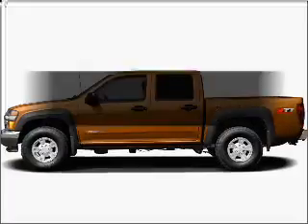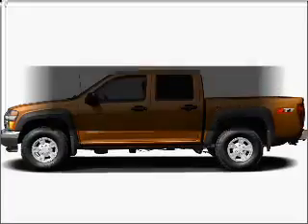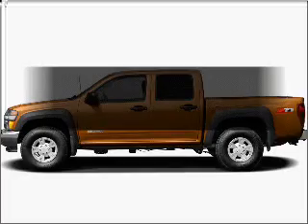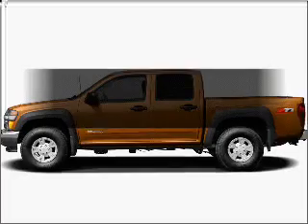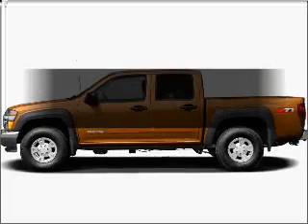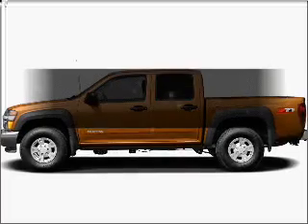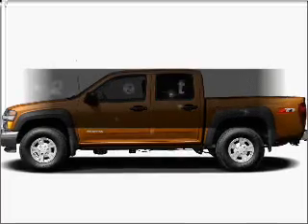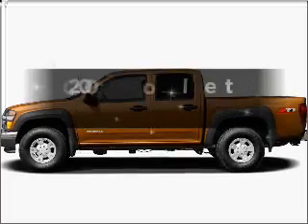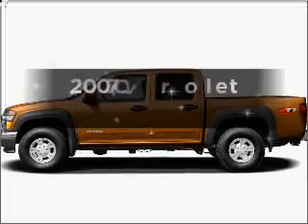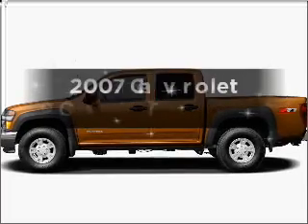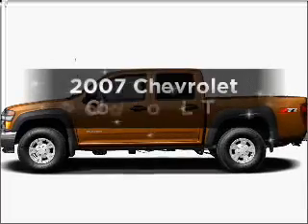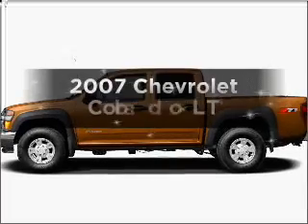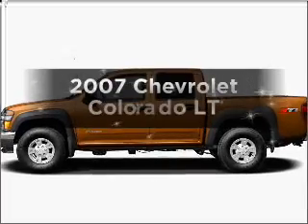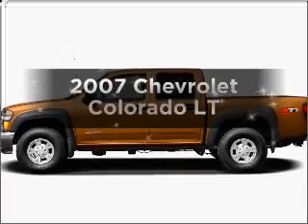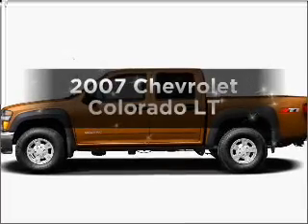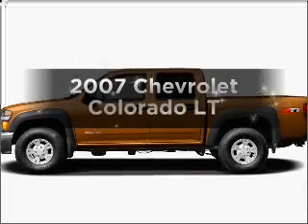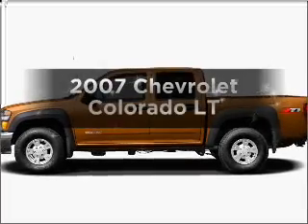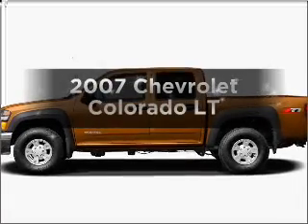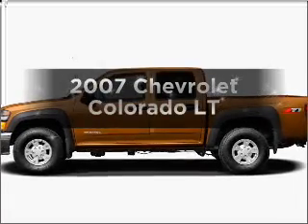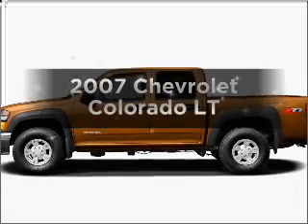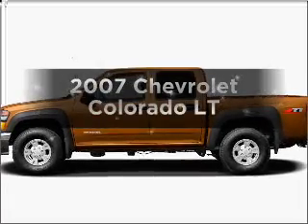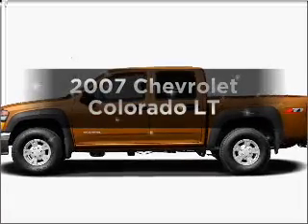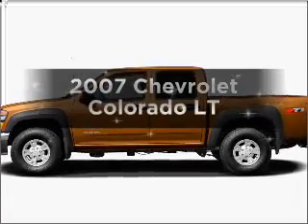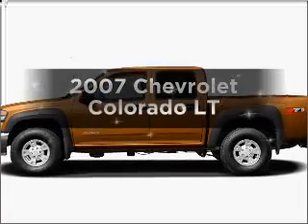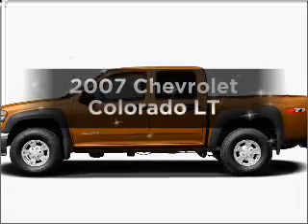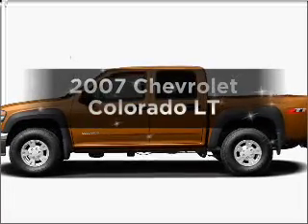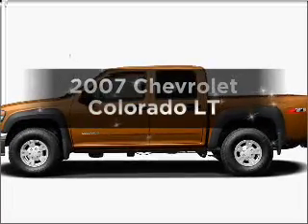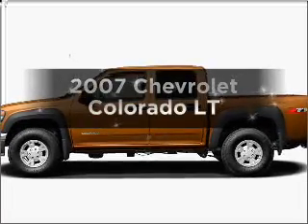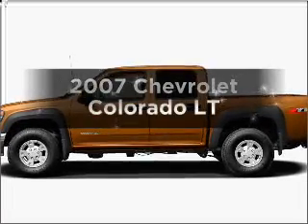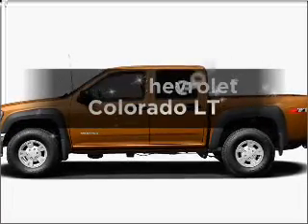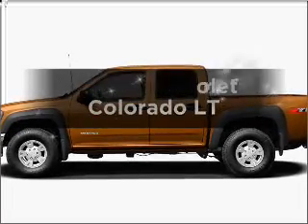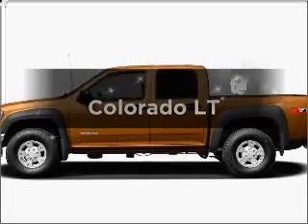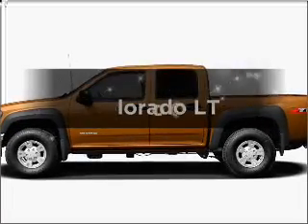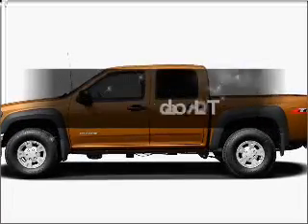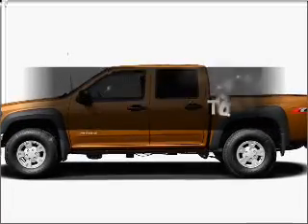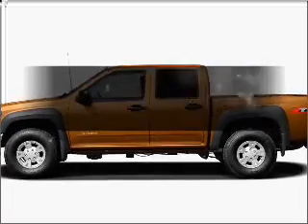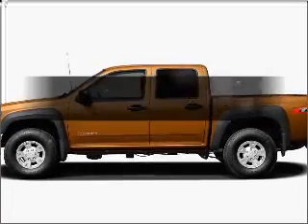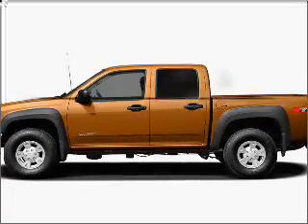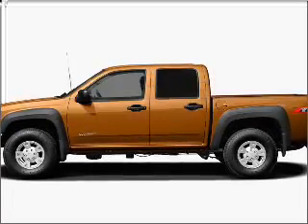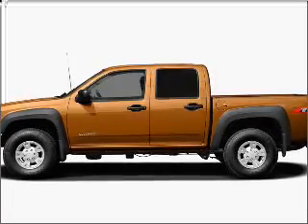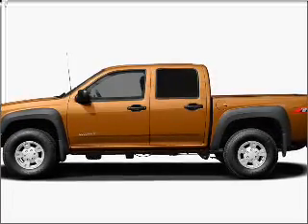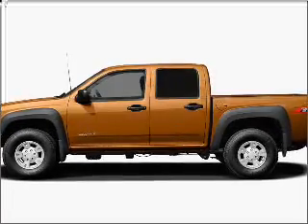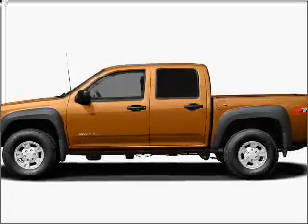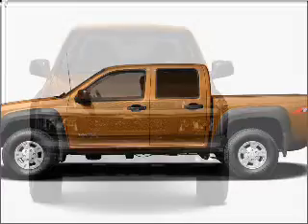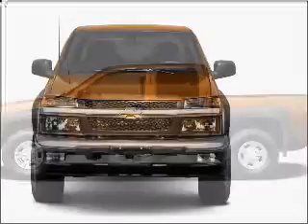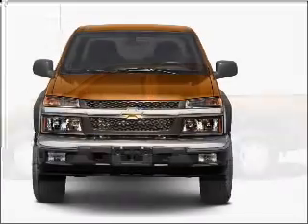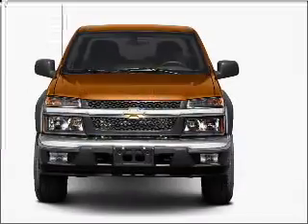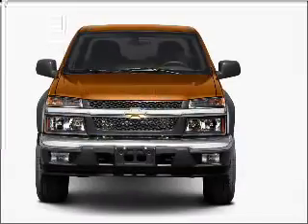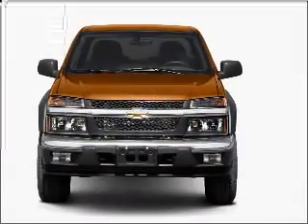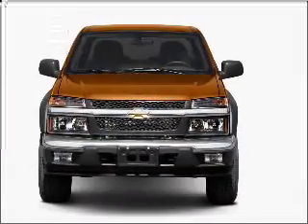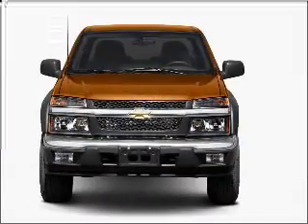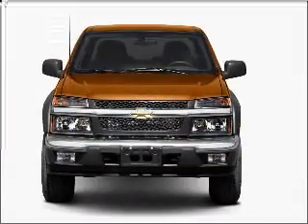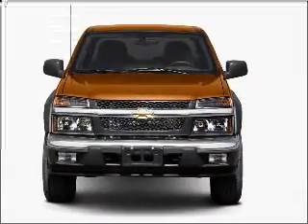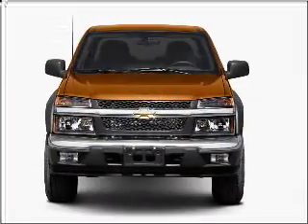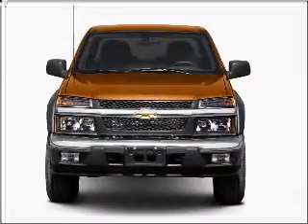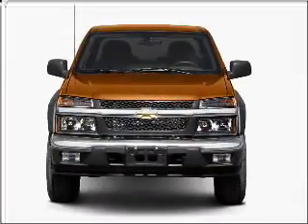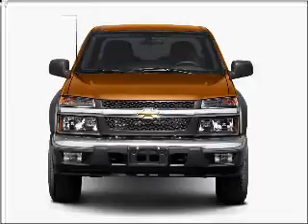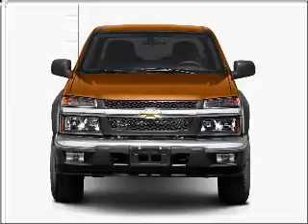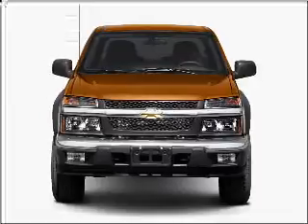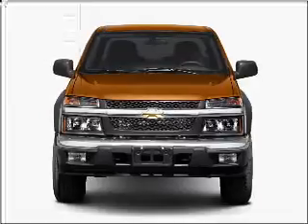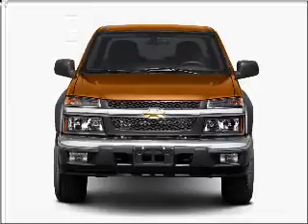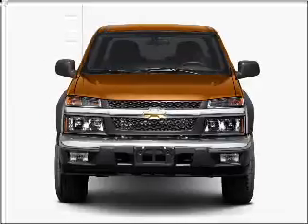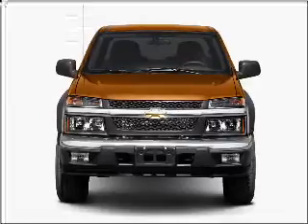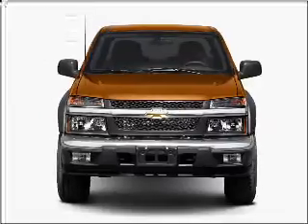Presenting the 2007 Chevrolet Colorado. If you're looking for a first-rate auto, this one could be yours today.